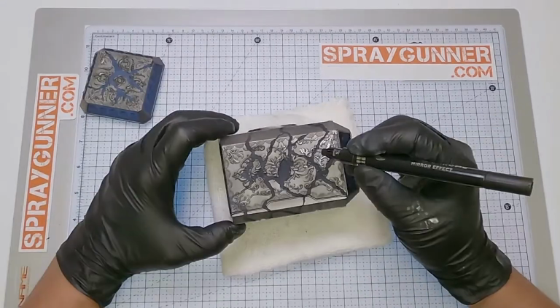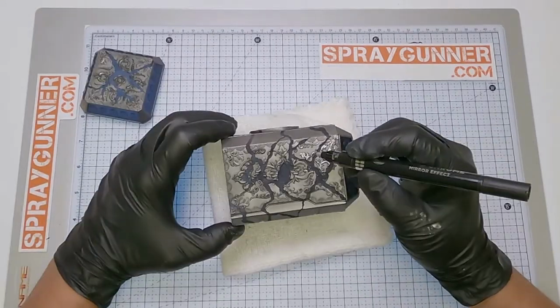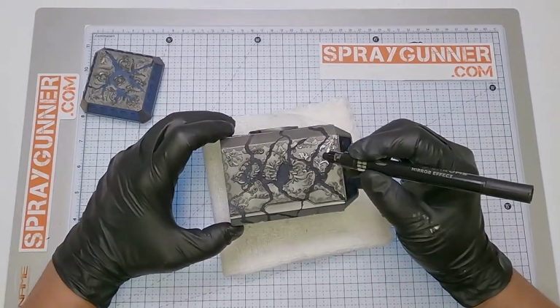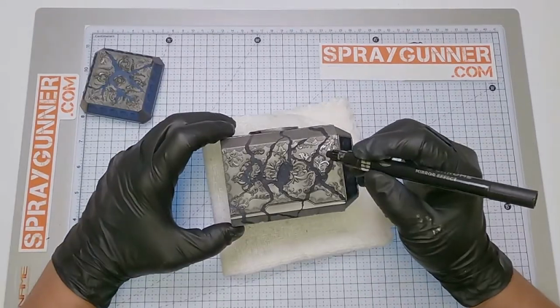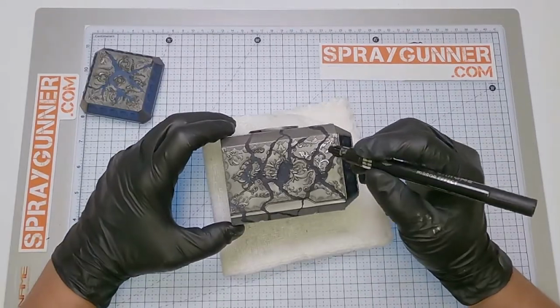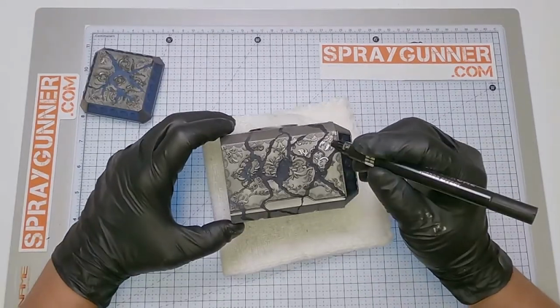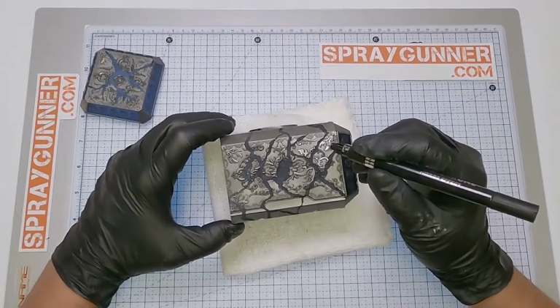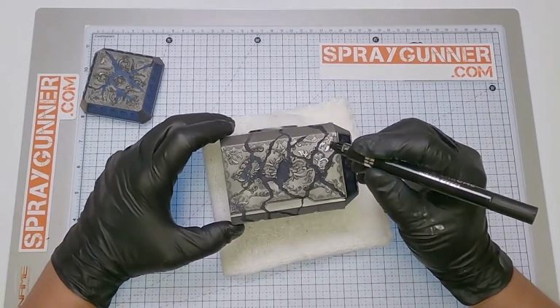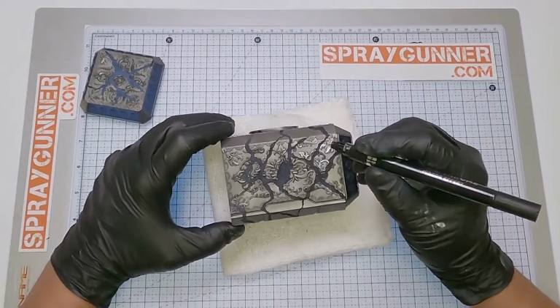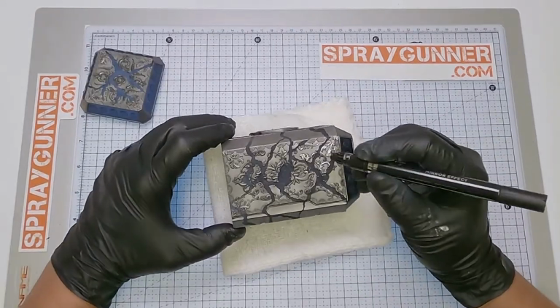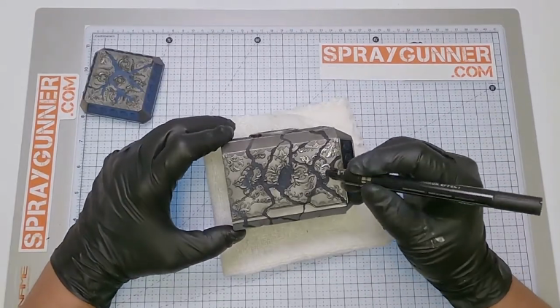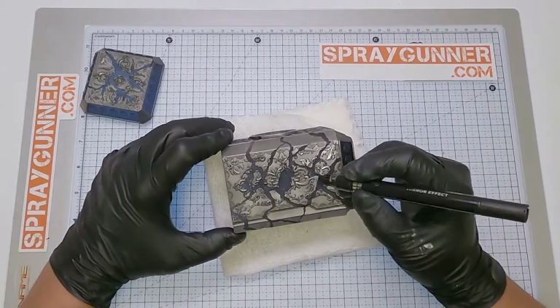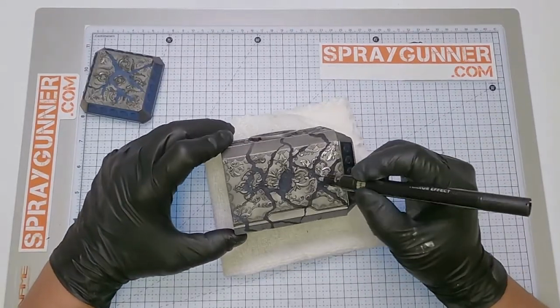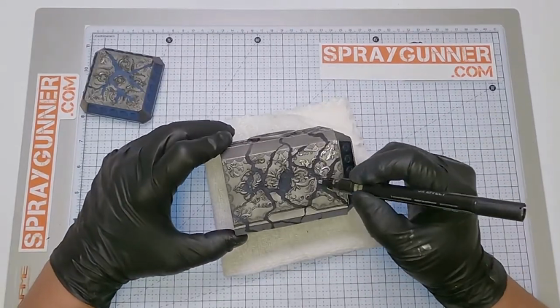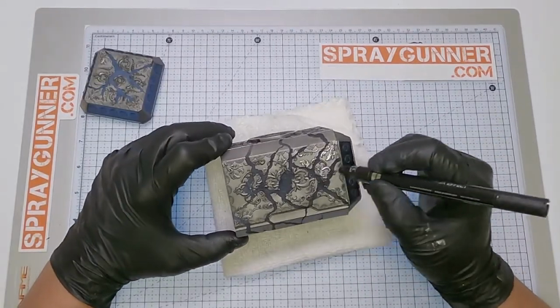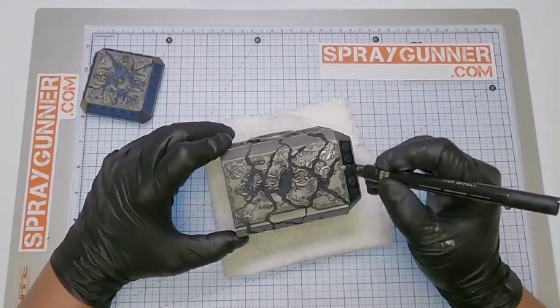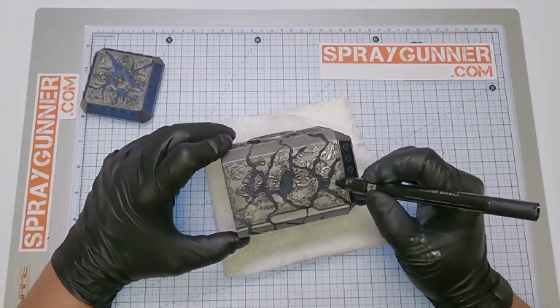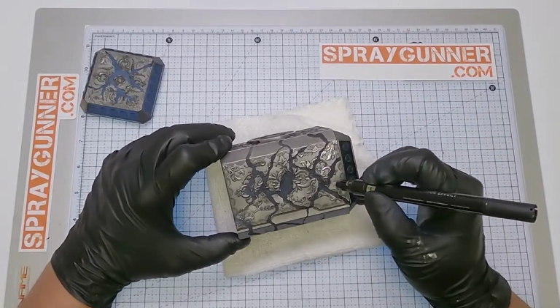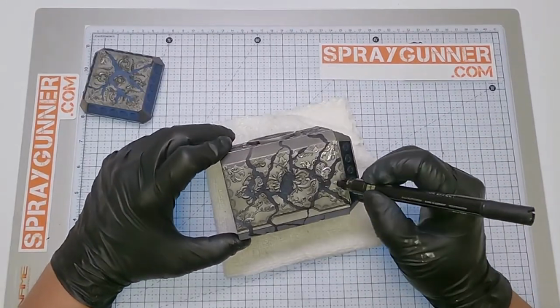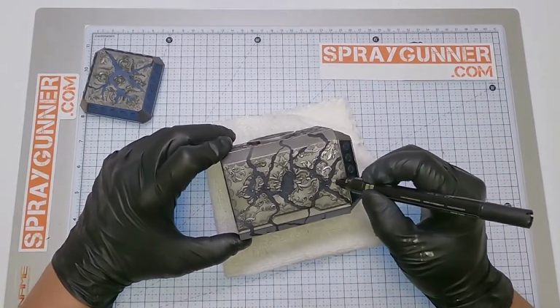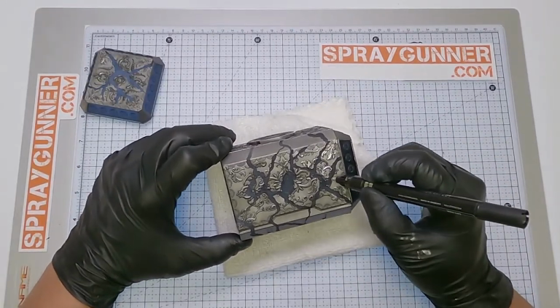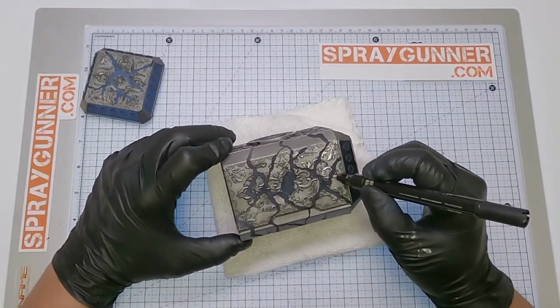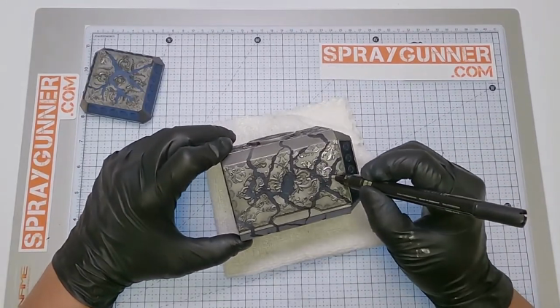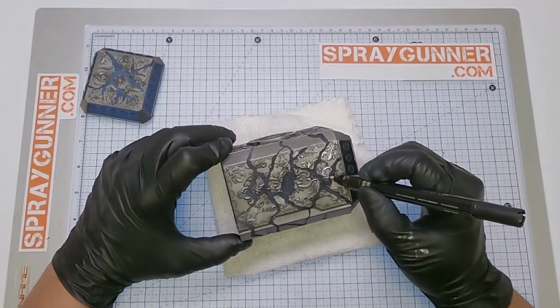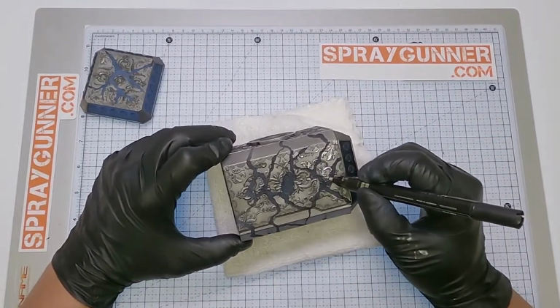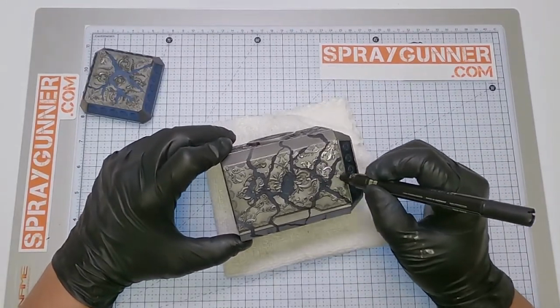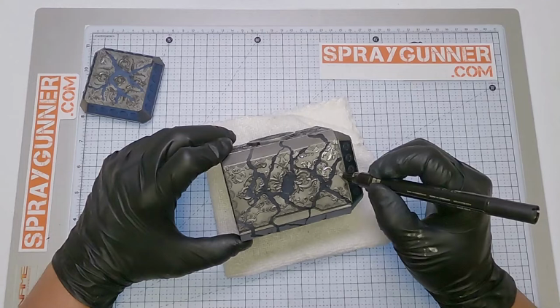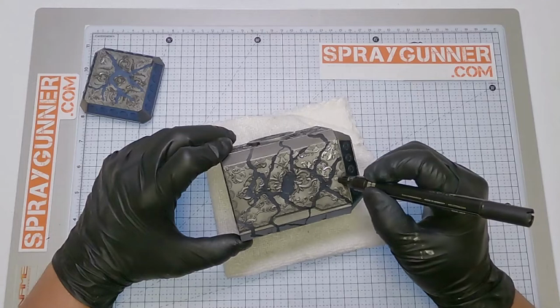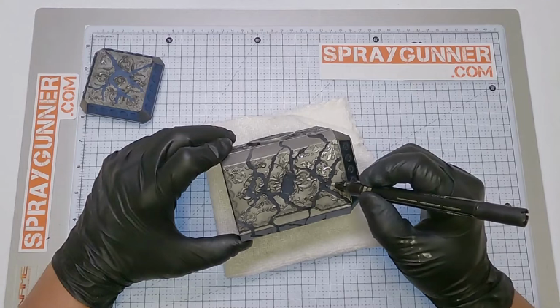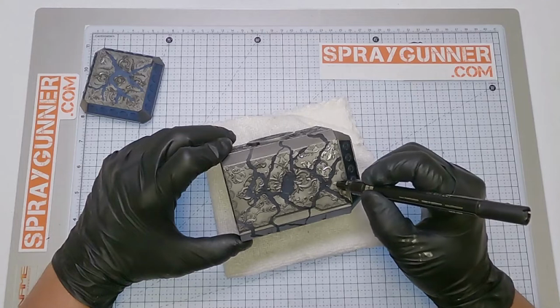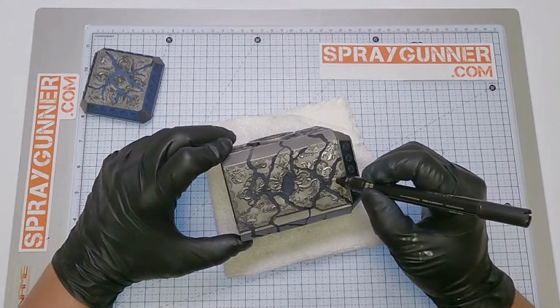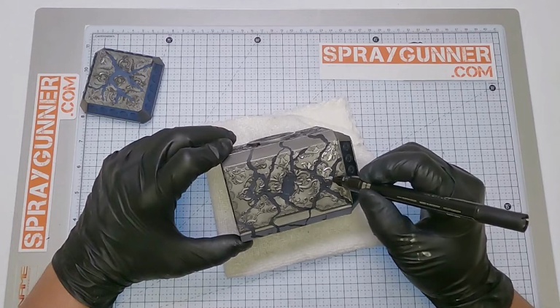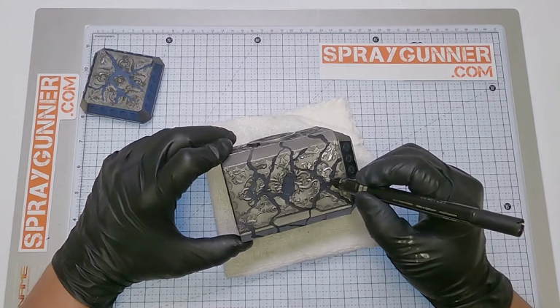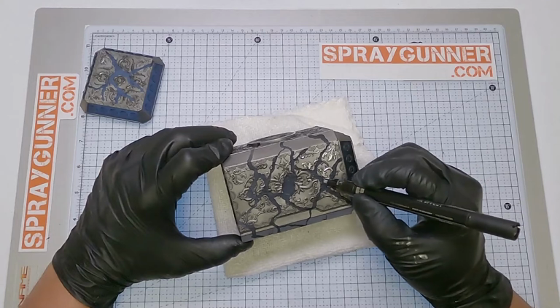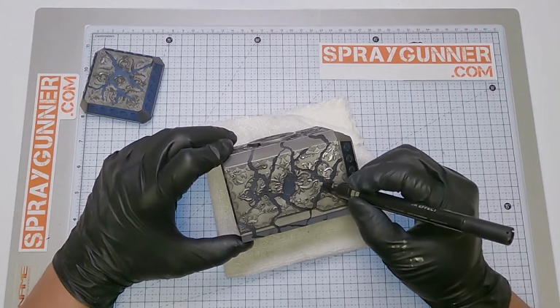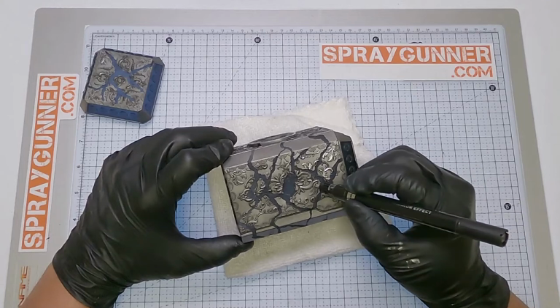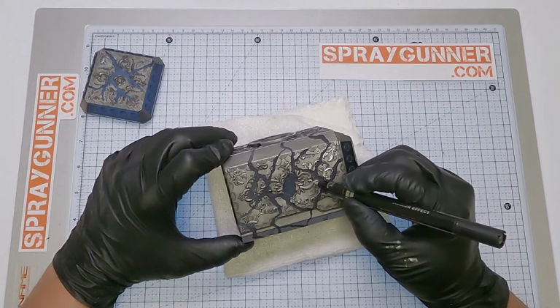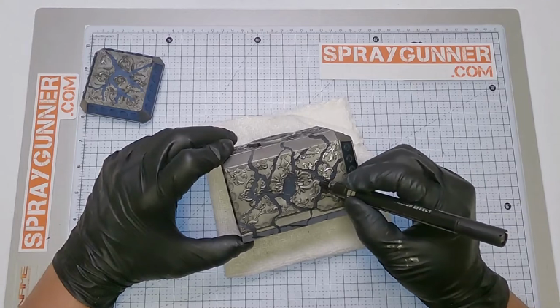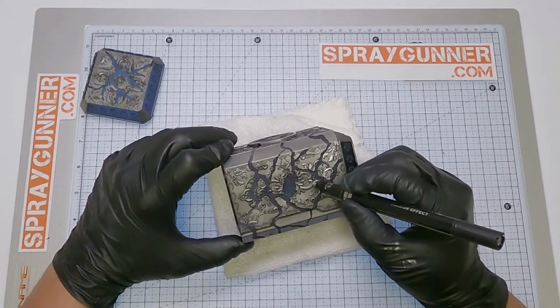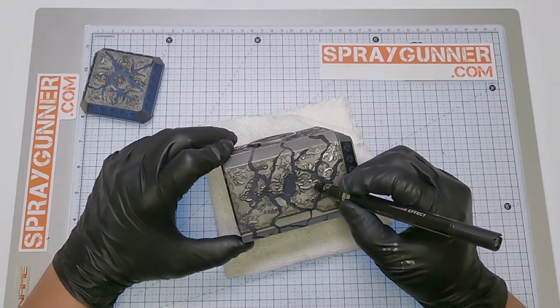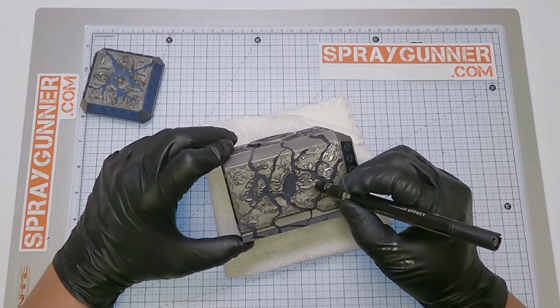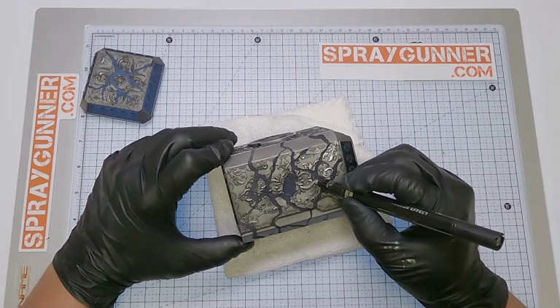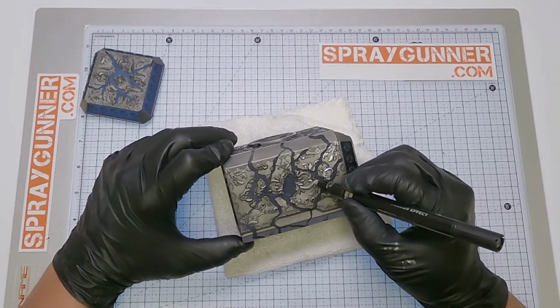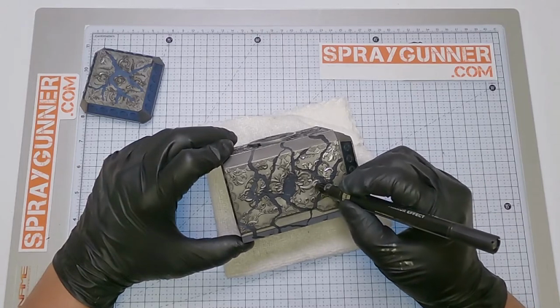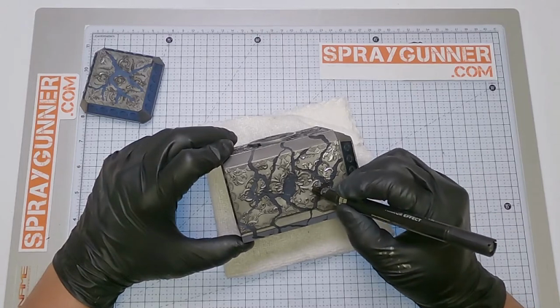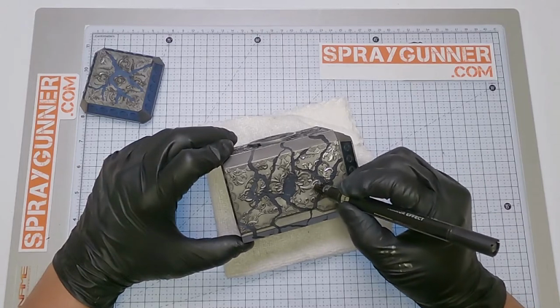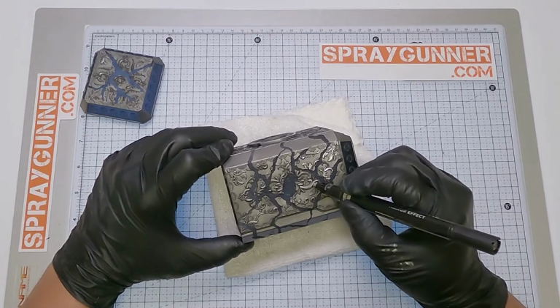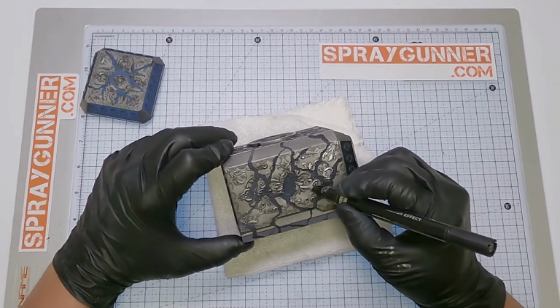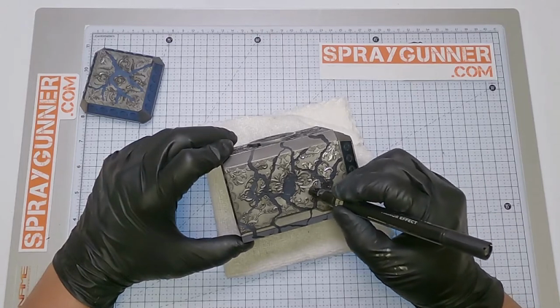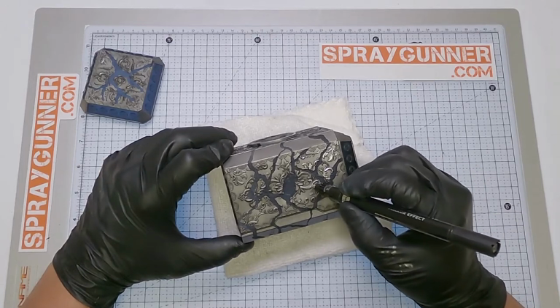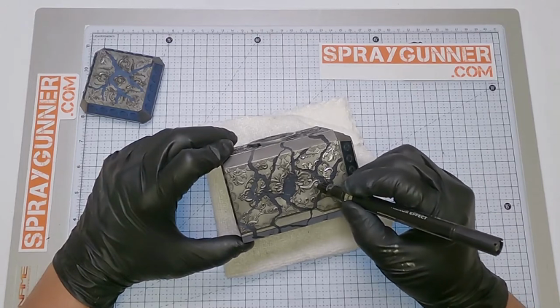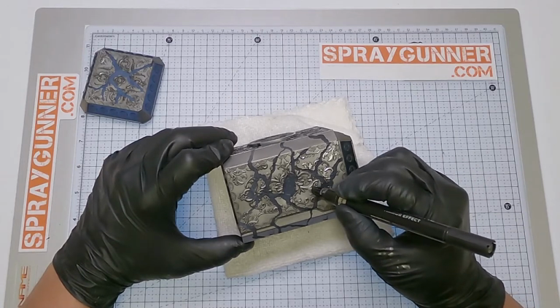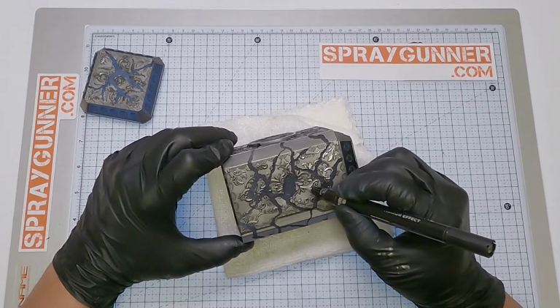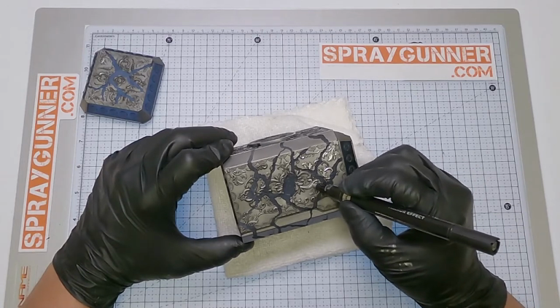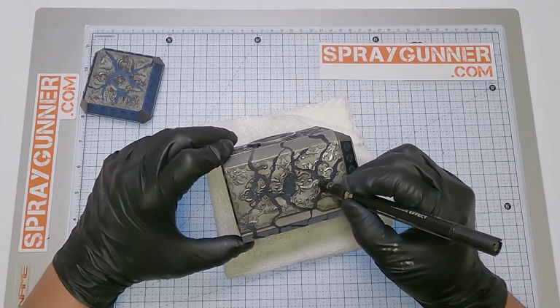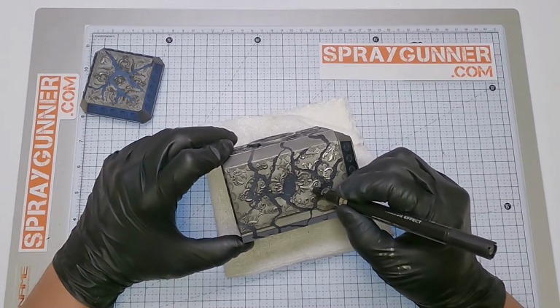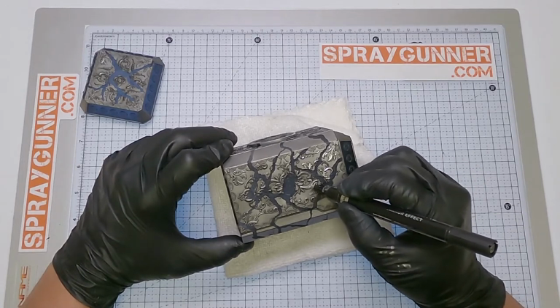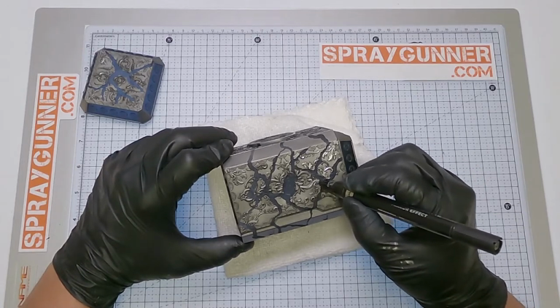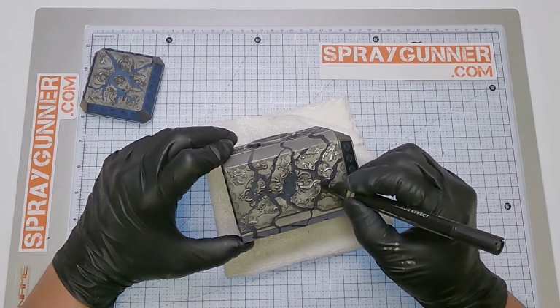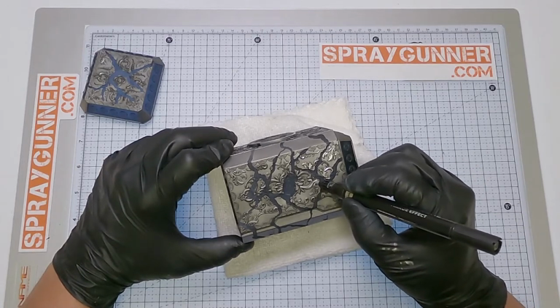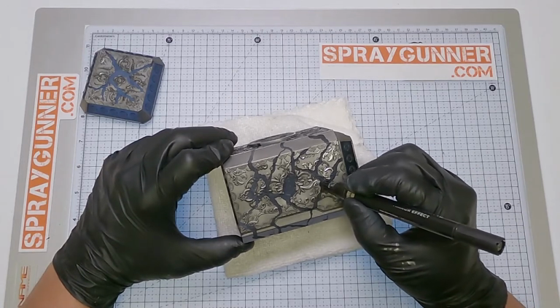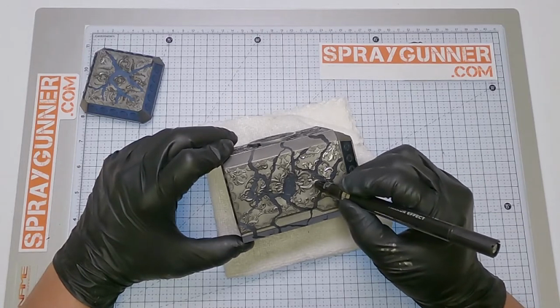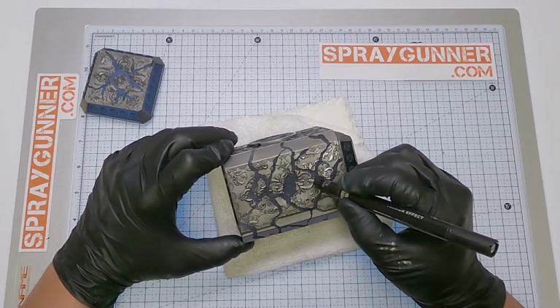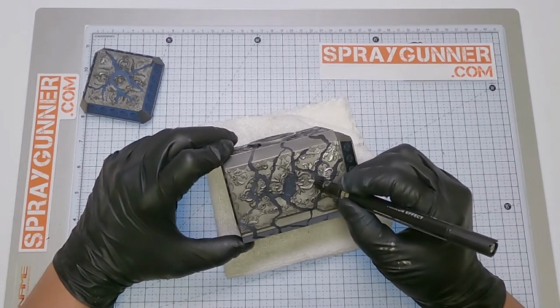The last and final step to give it that extra pop, we used the Molotow liquid chrome marker to edge all the details of the hammer.